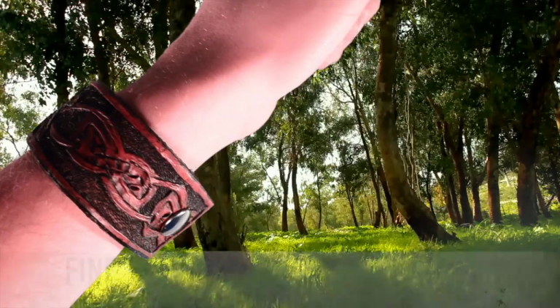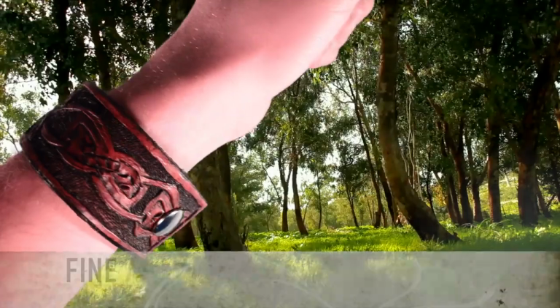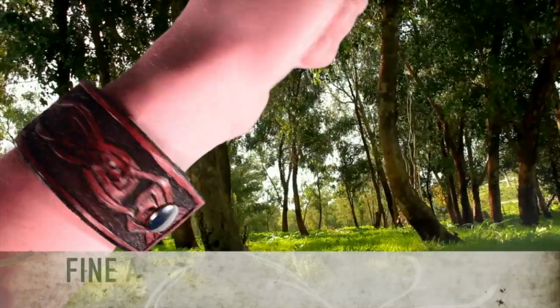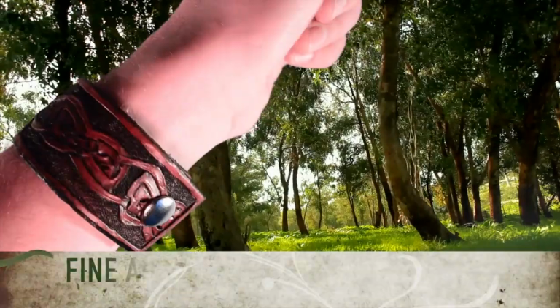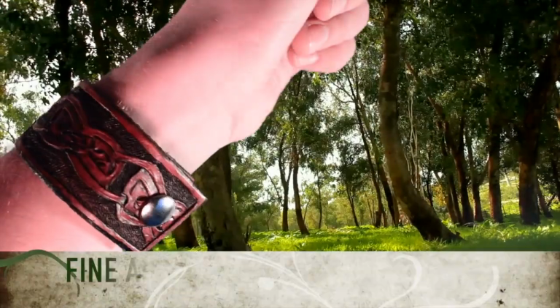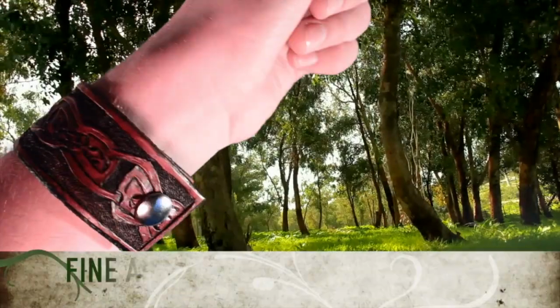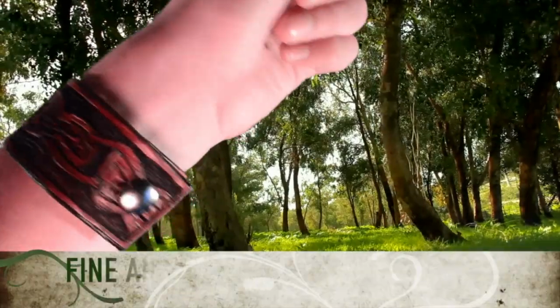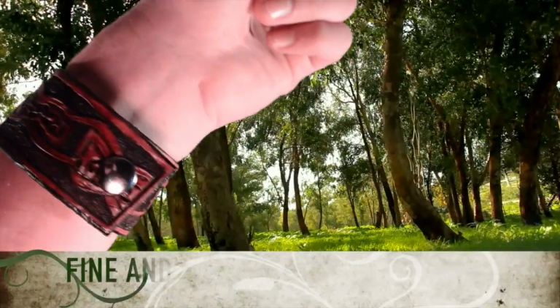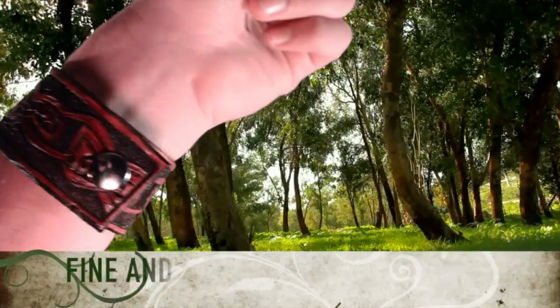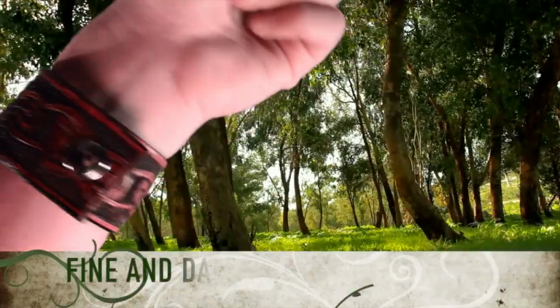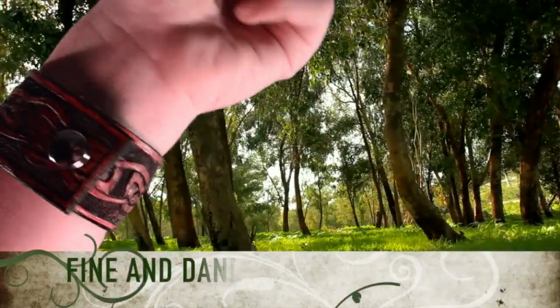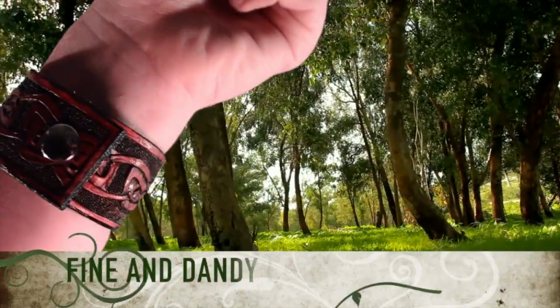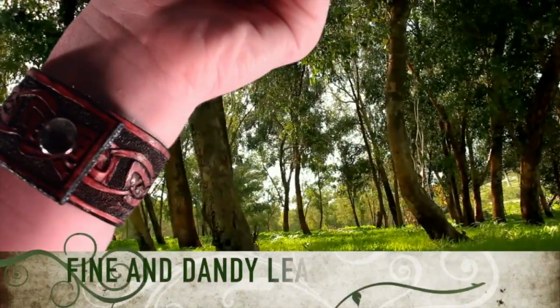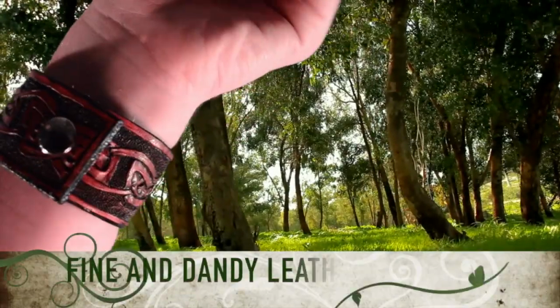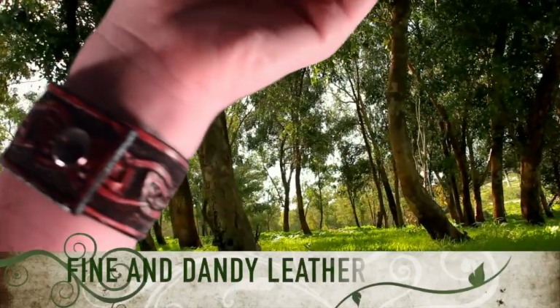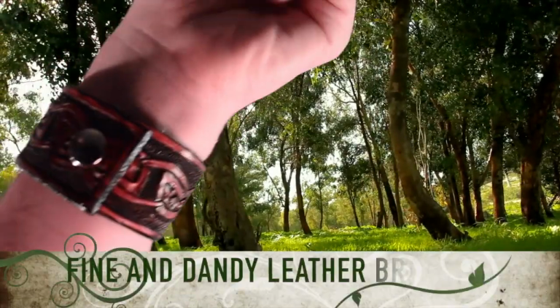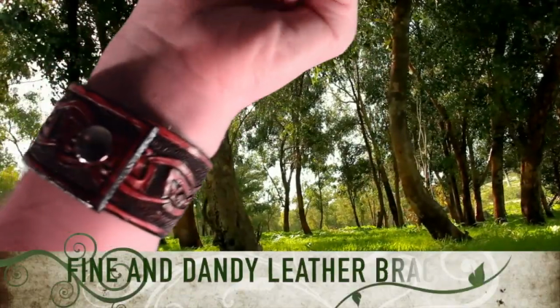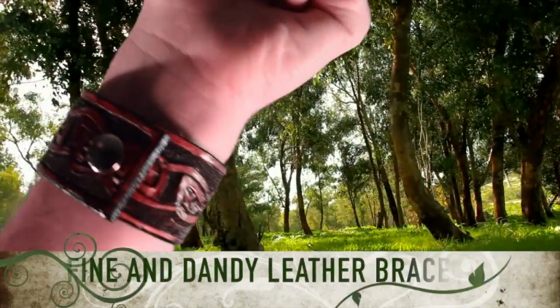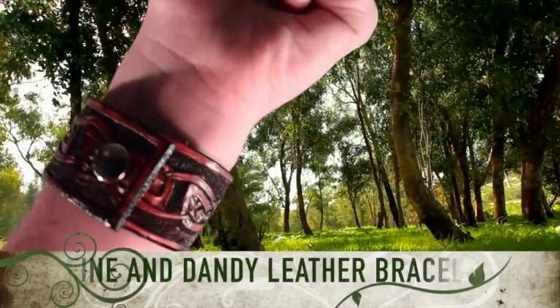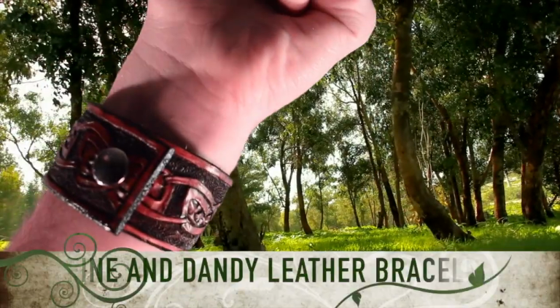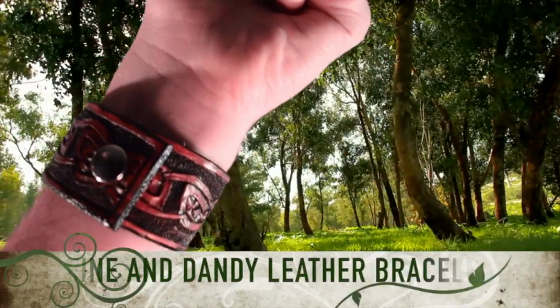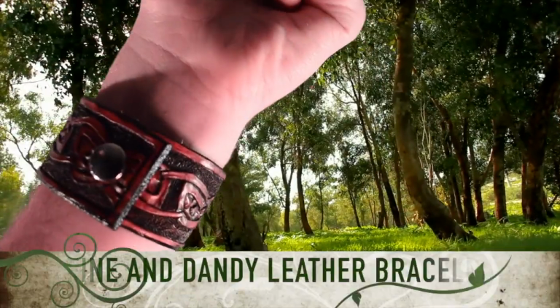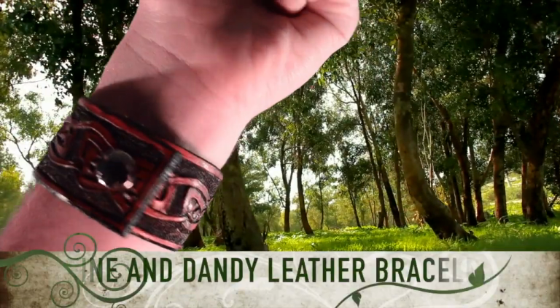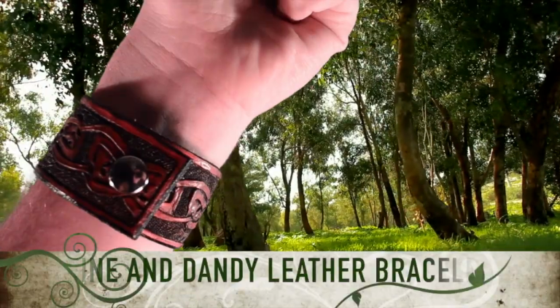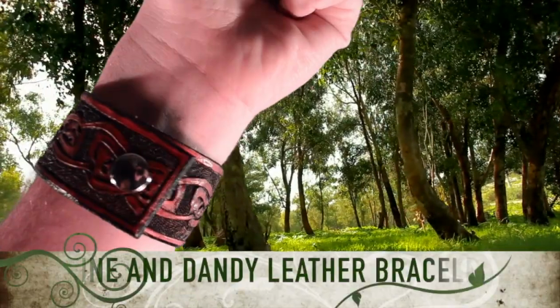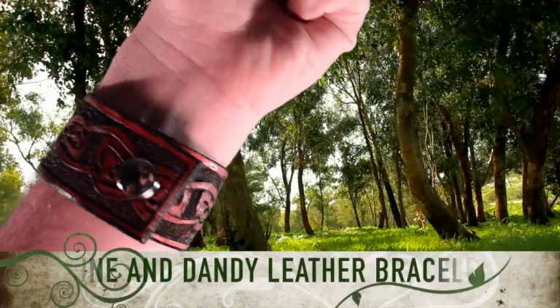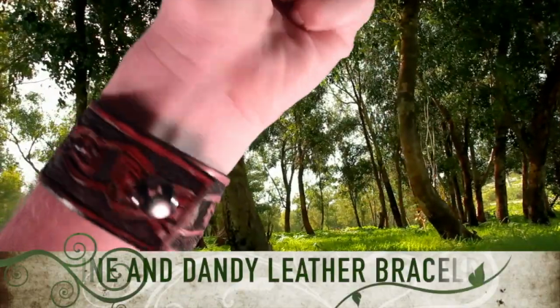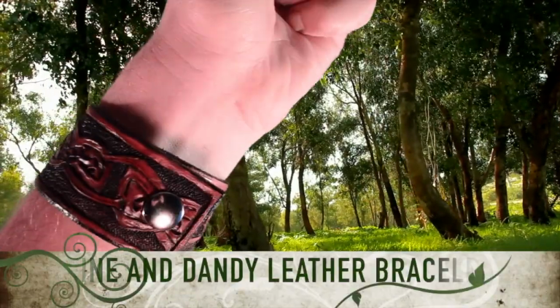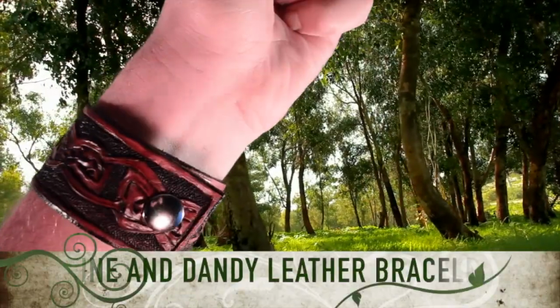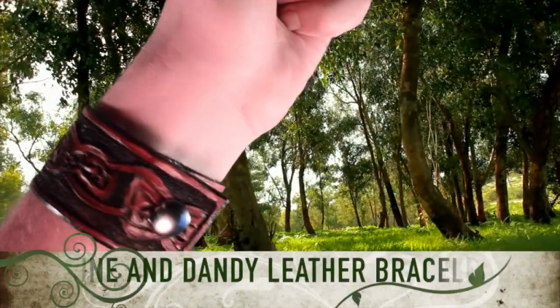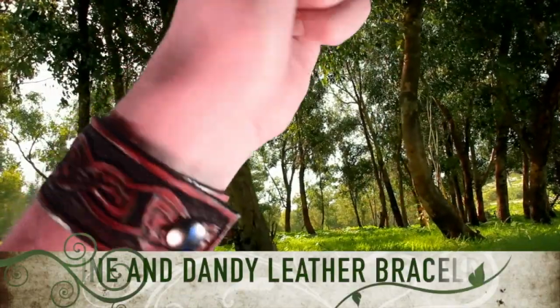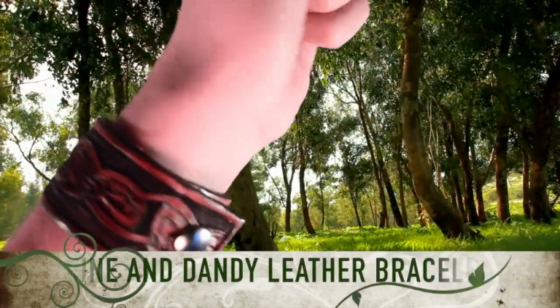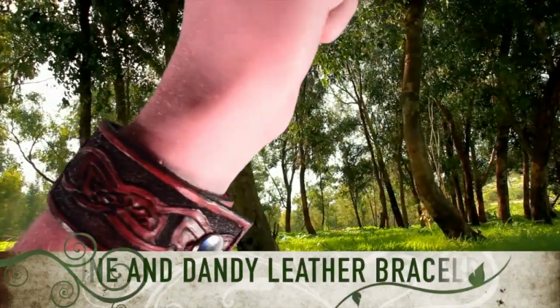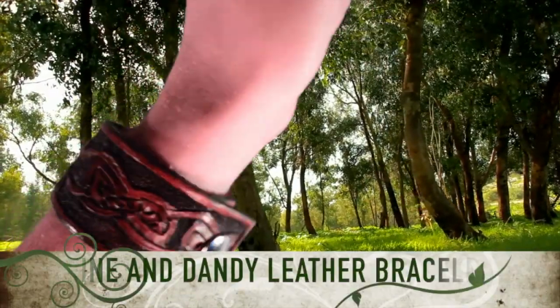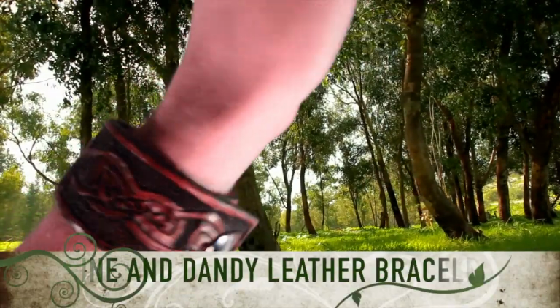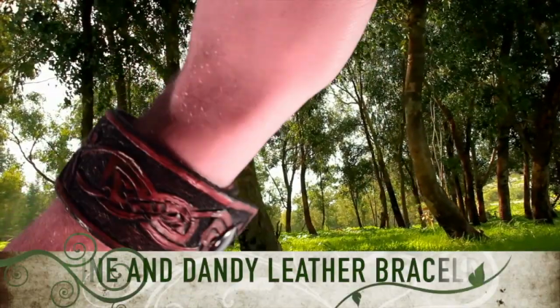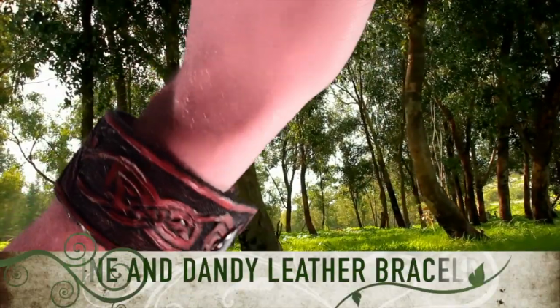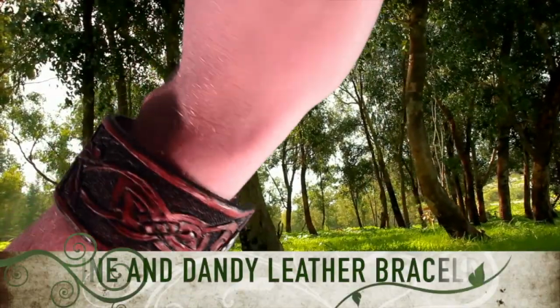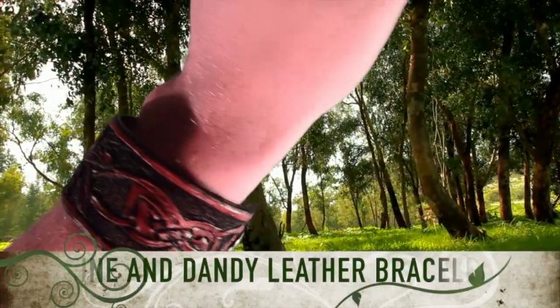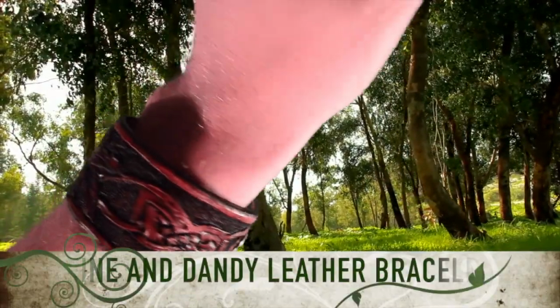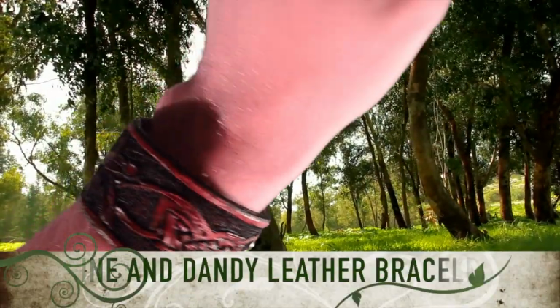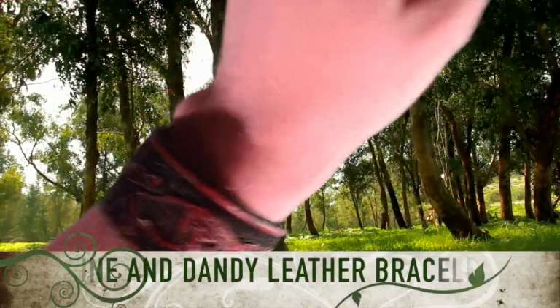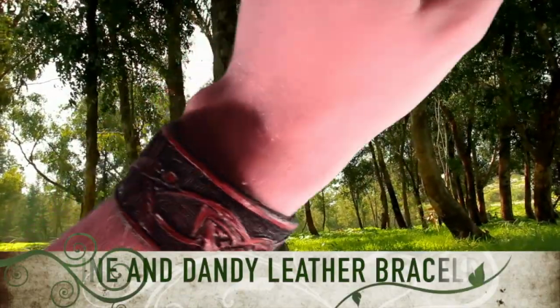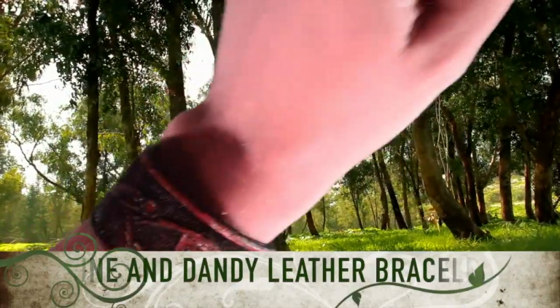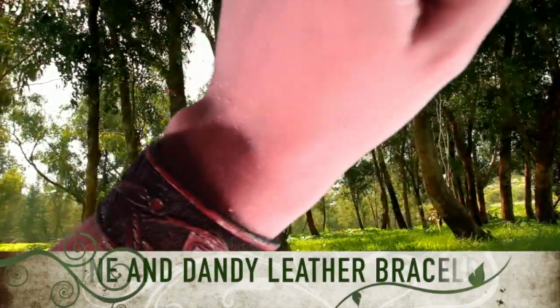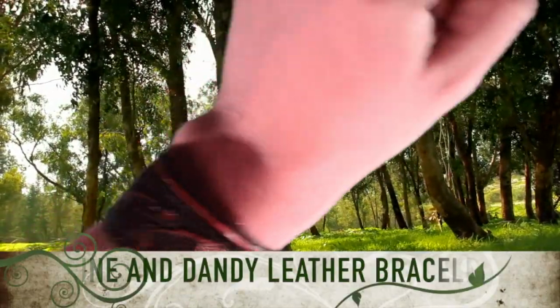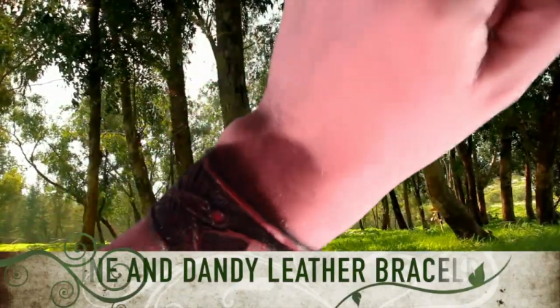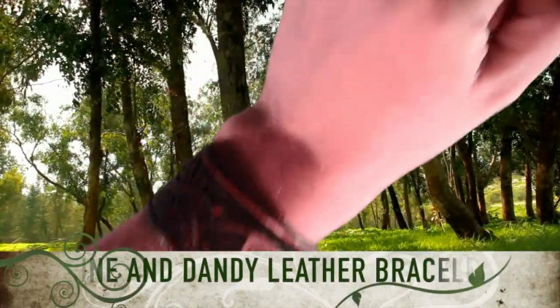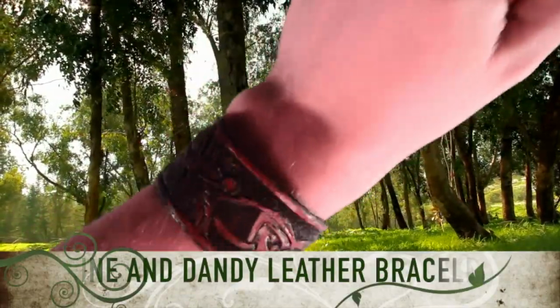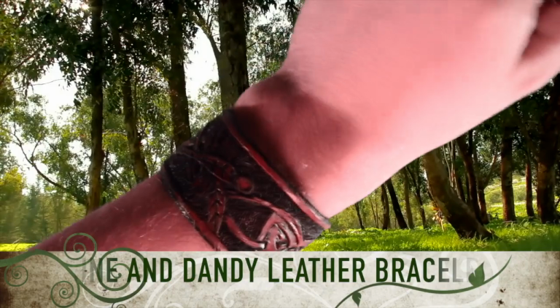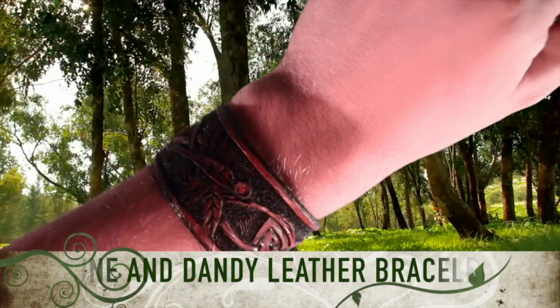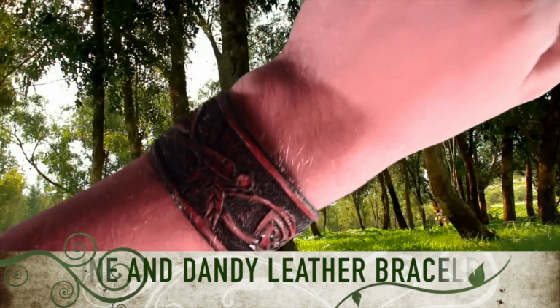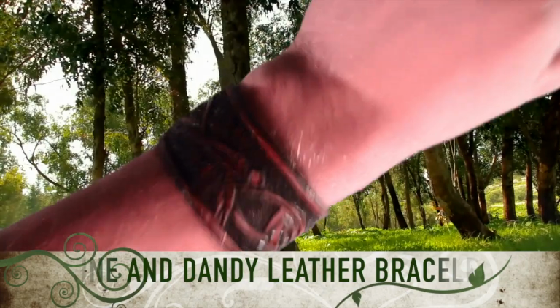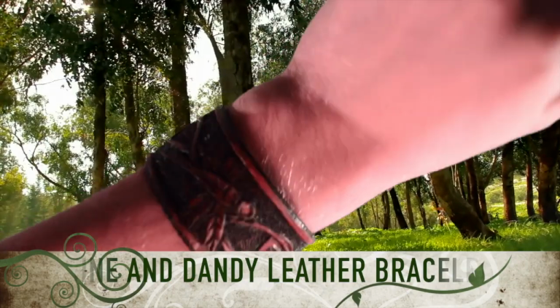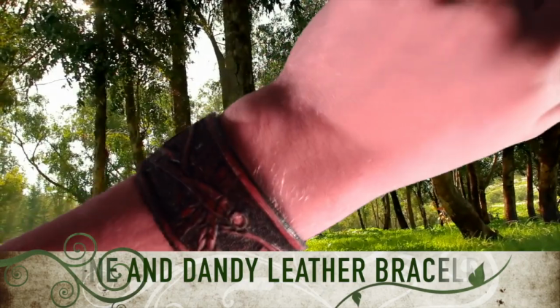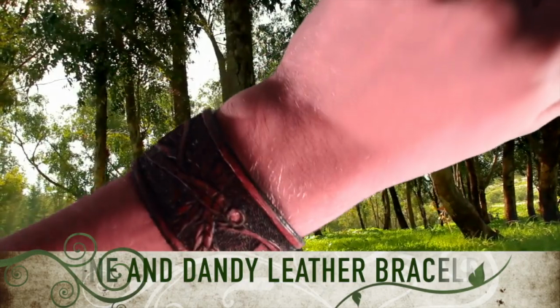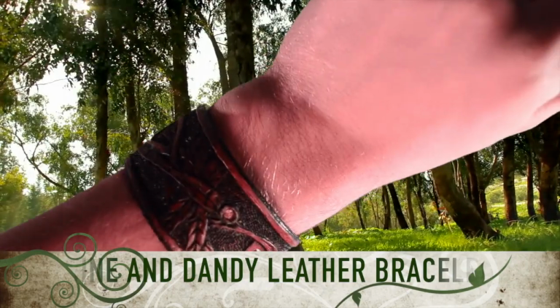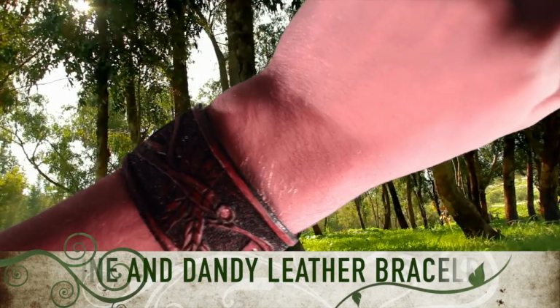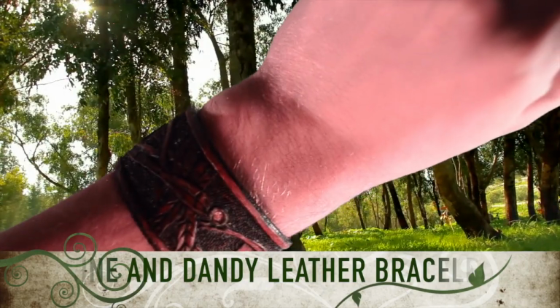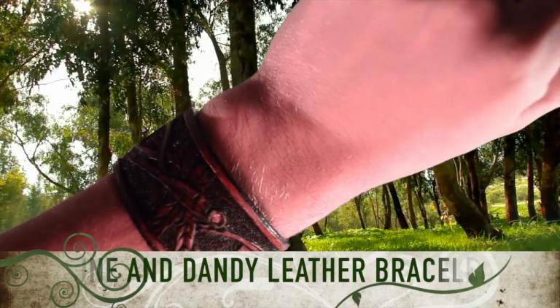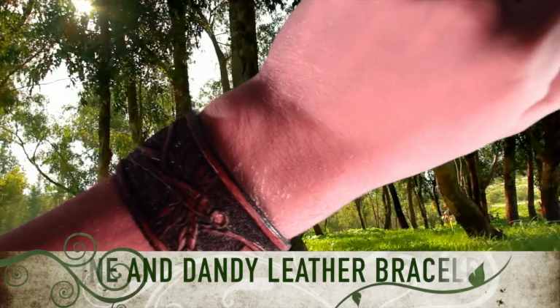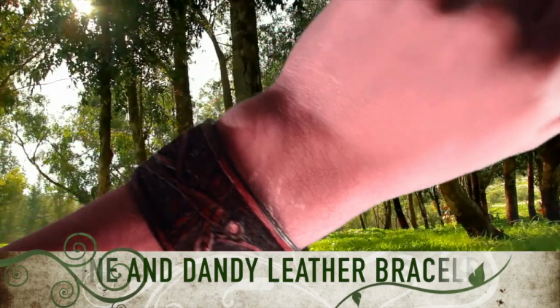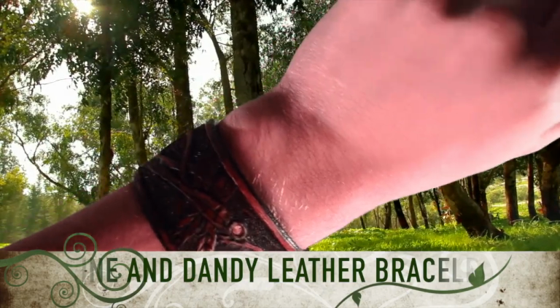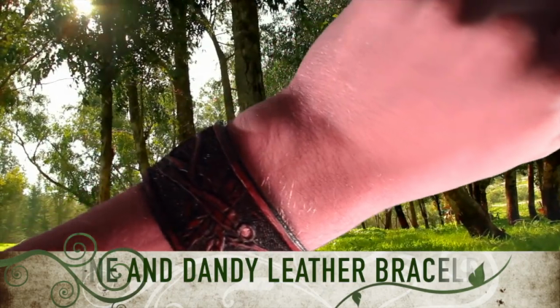Howdy folks! Today we are going to learn how to make this fine and dandy dragonfly bracelet.